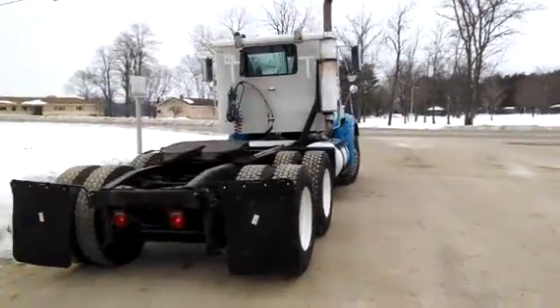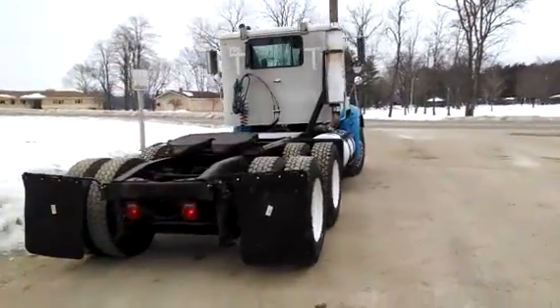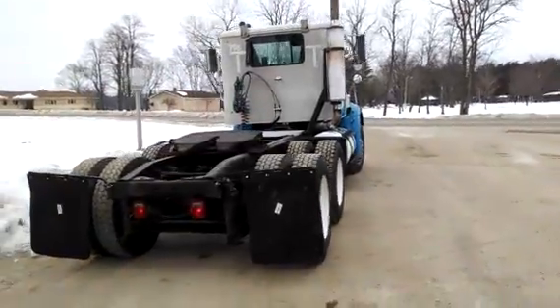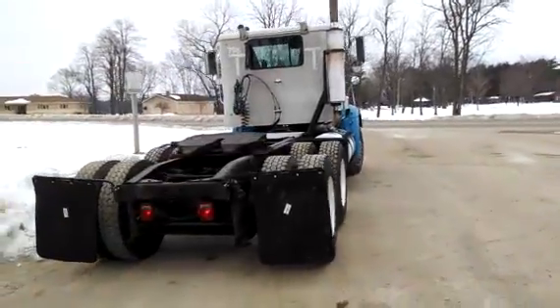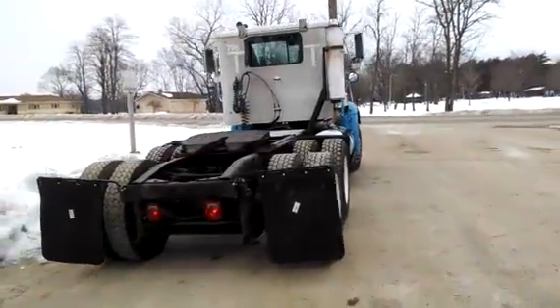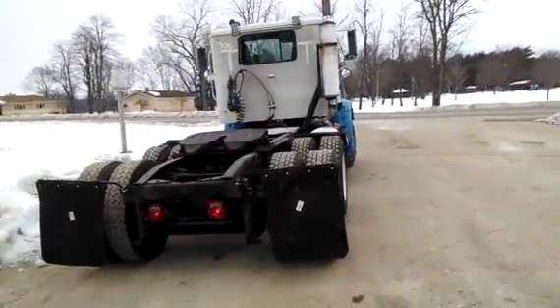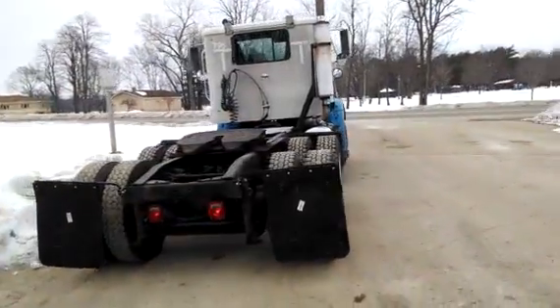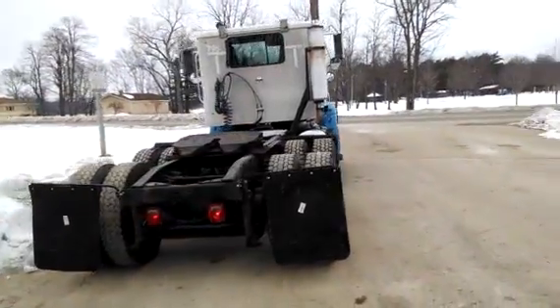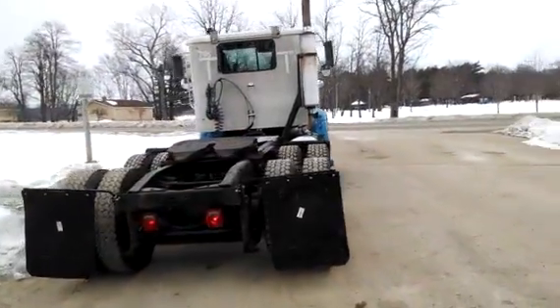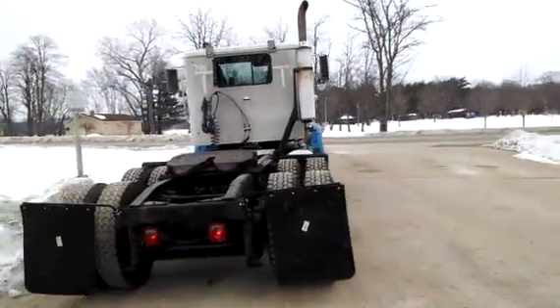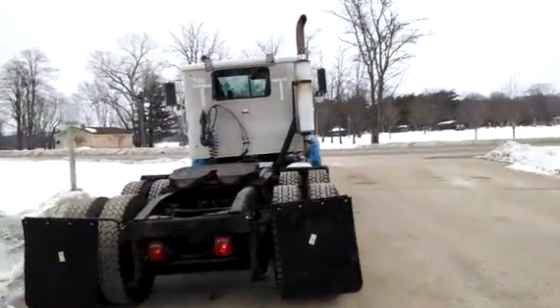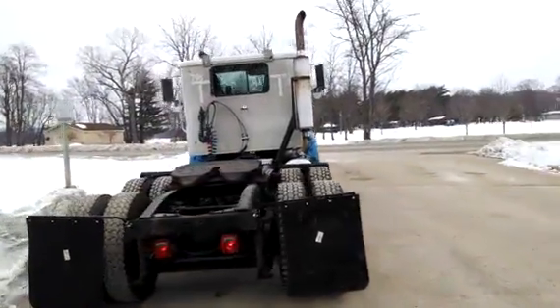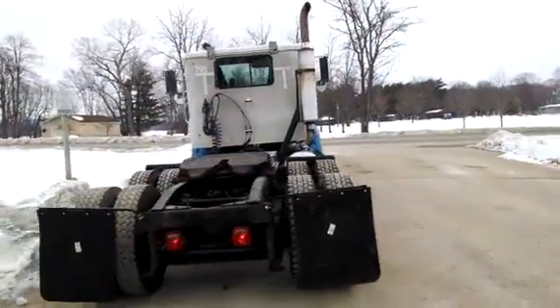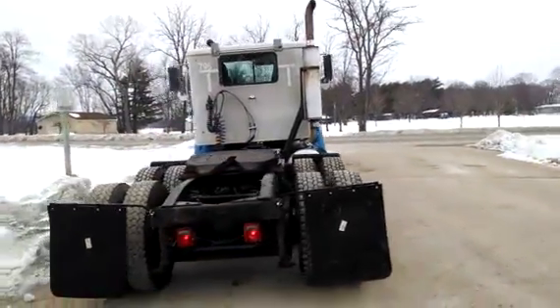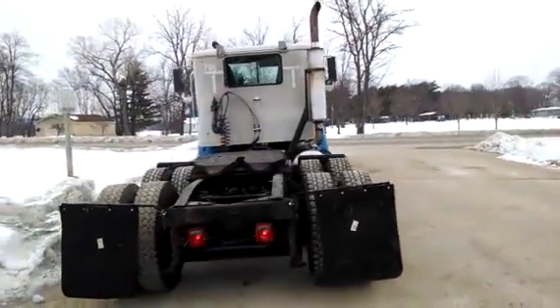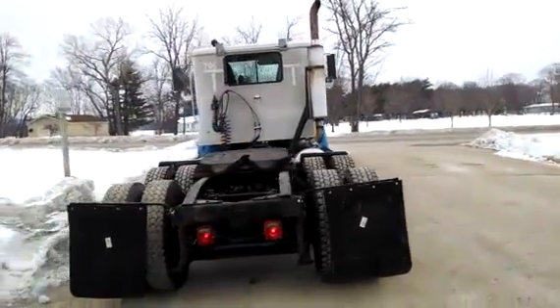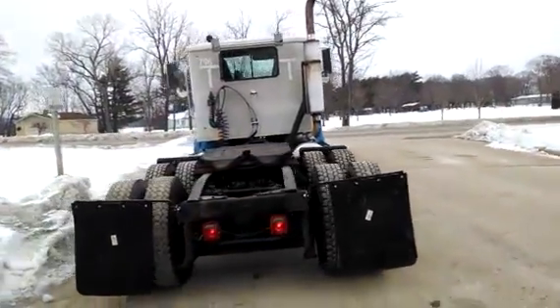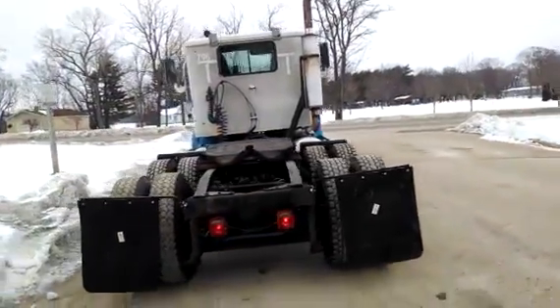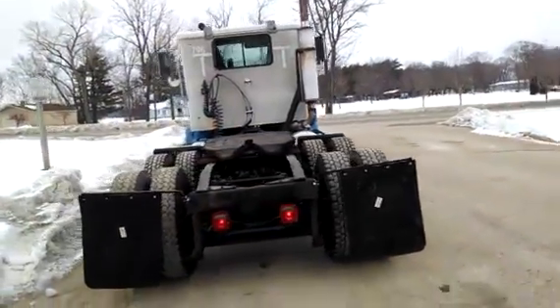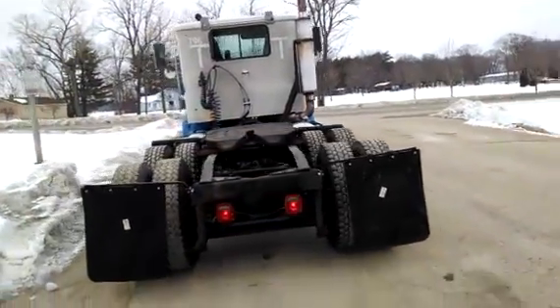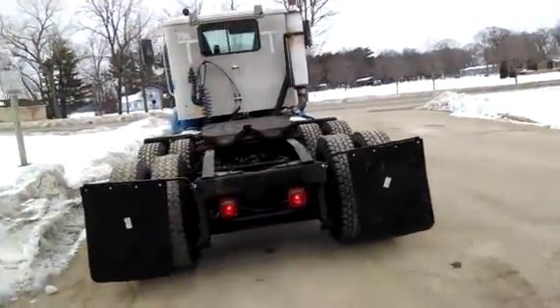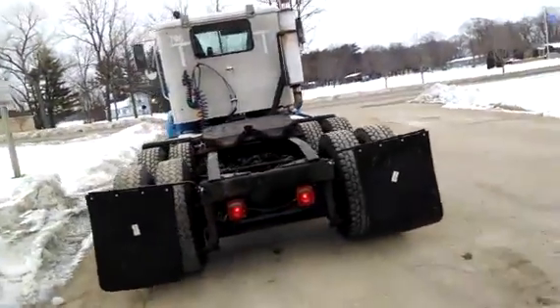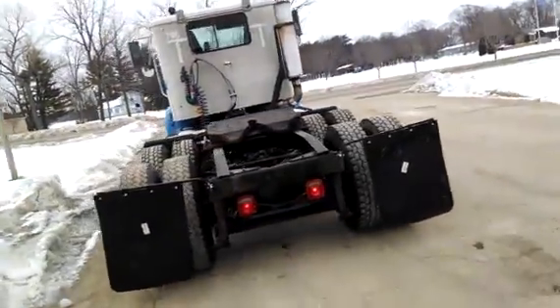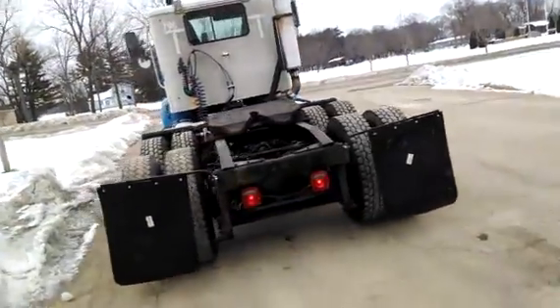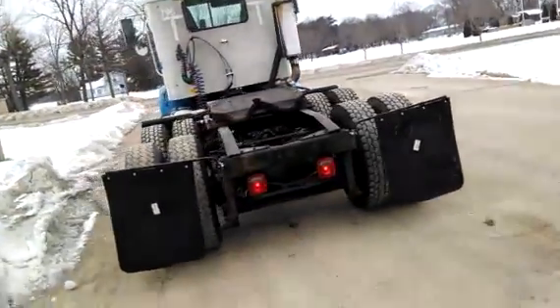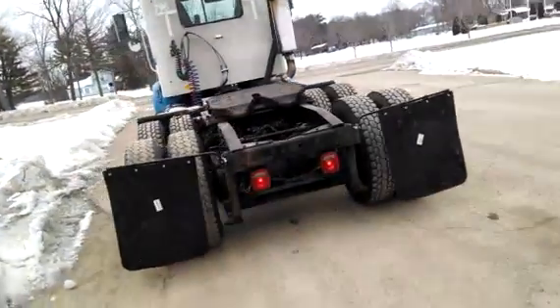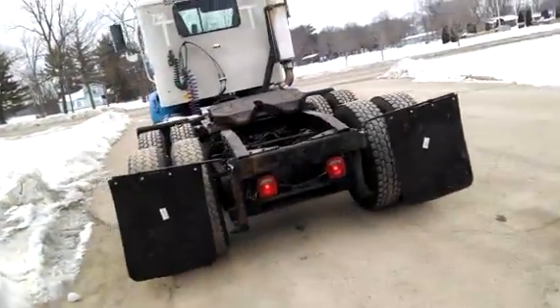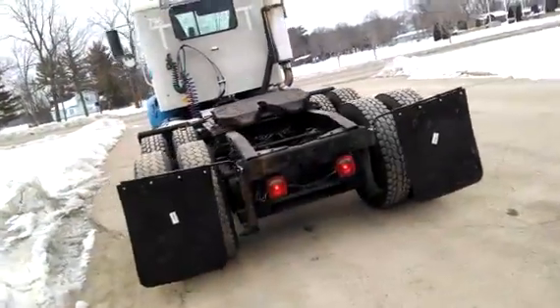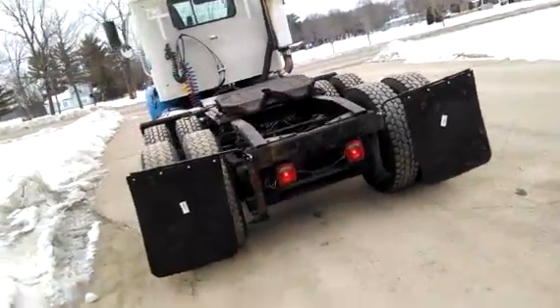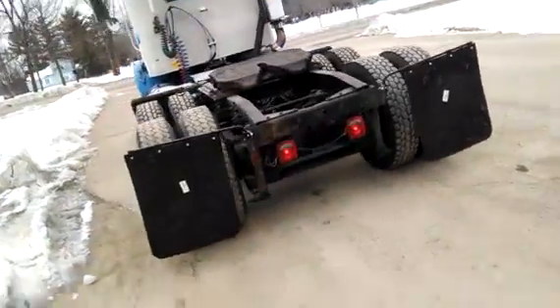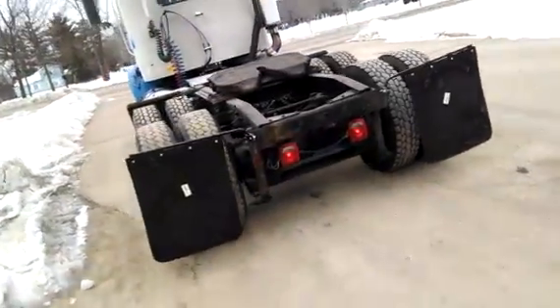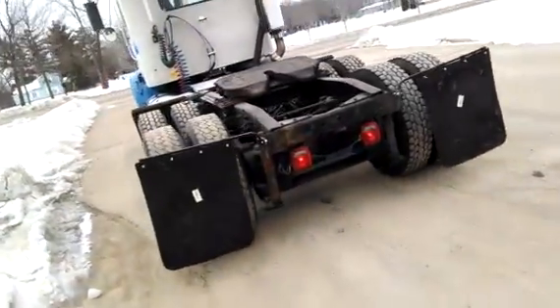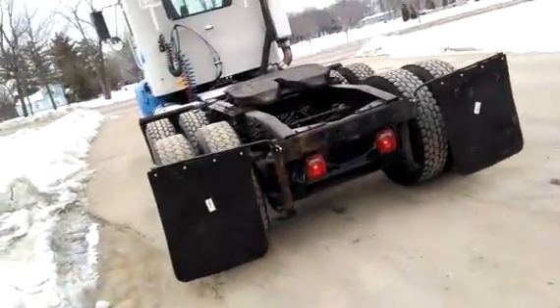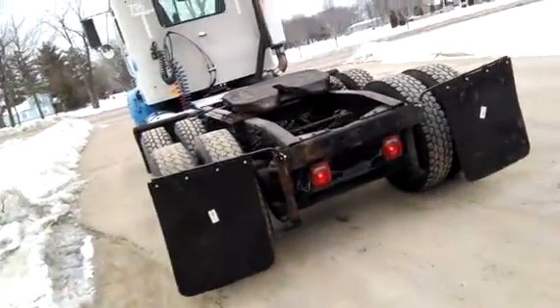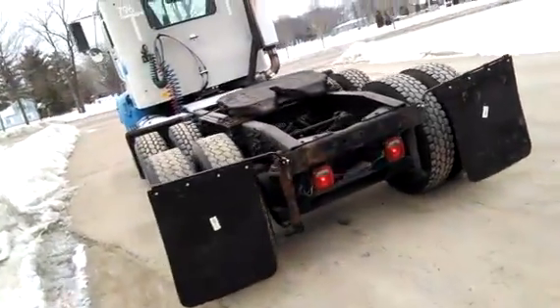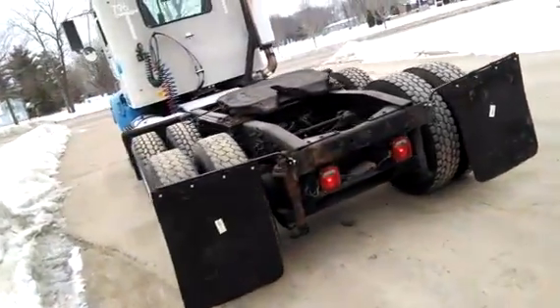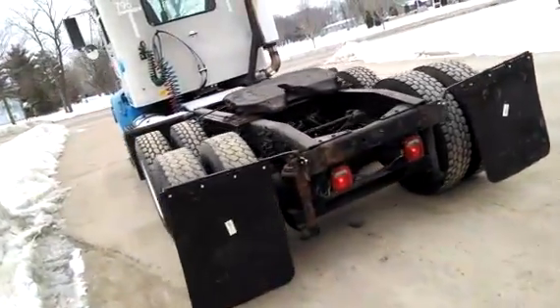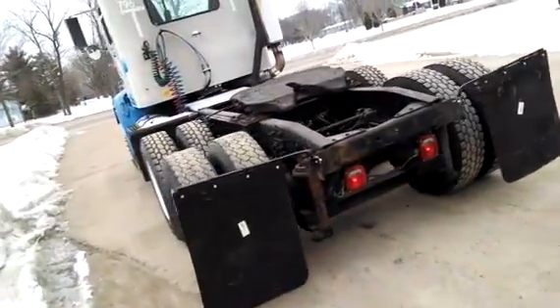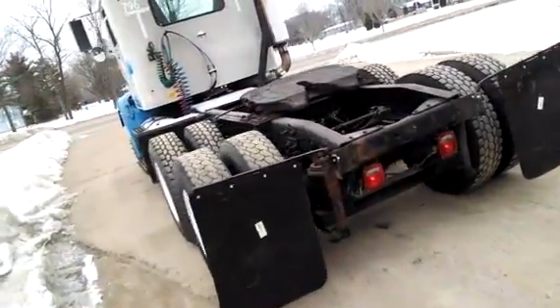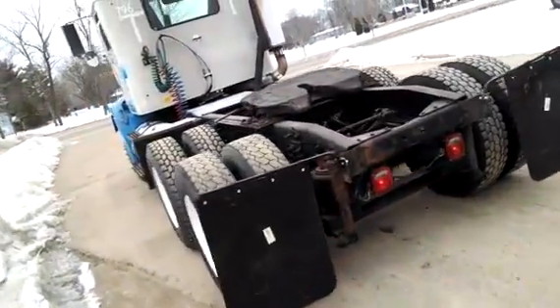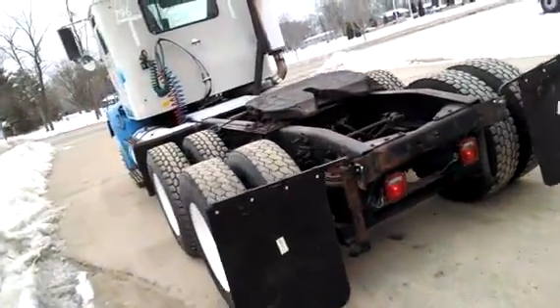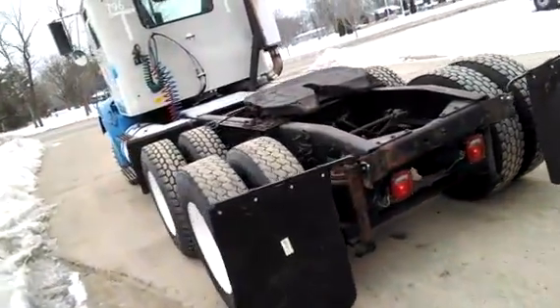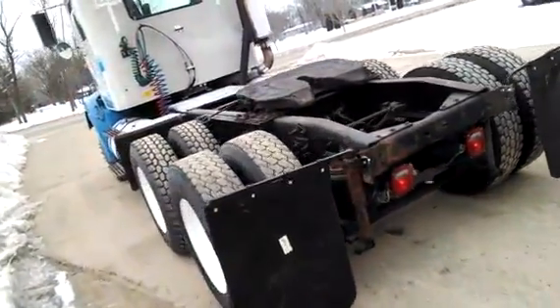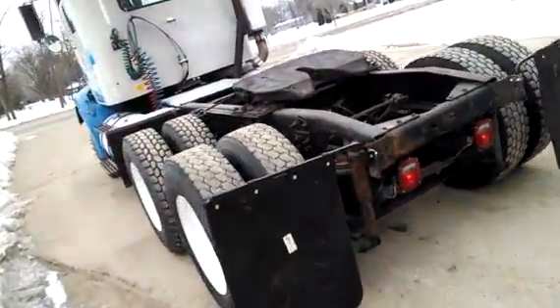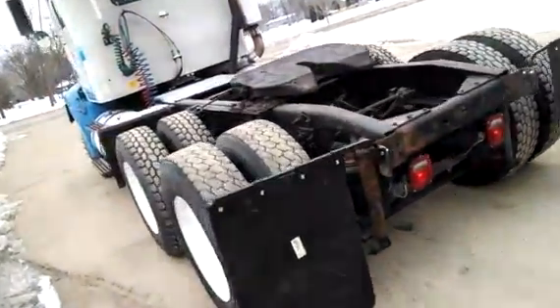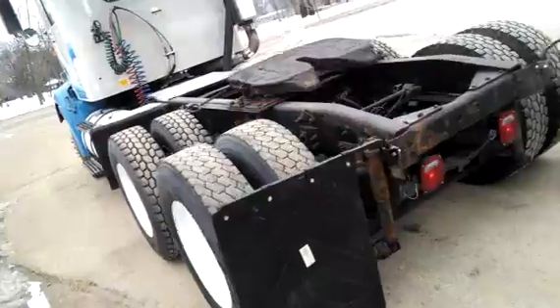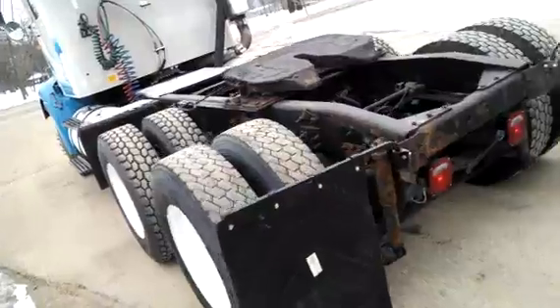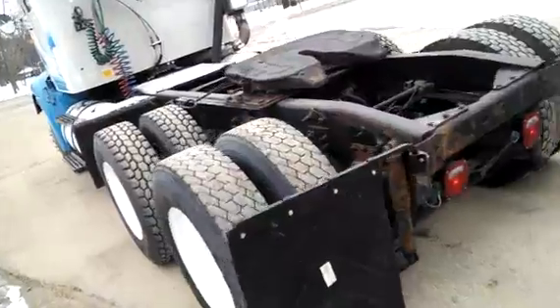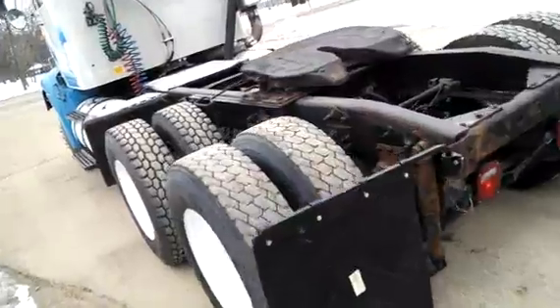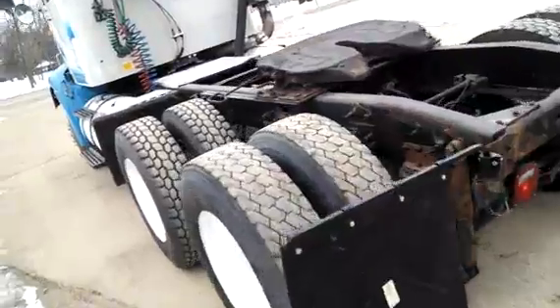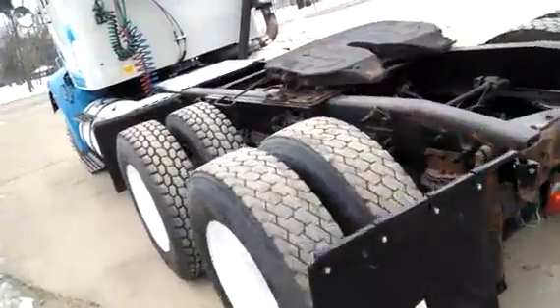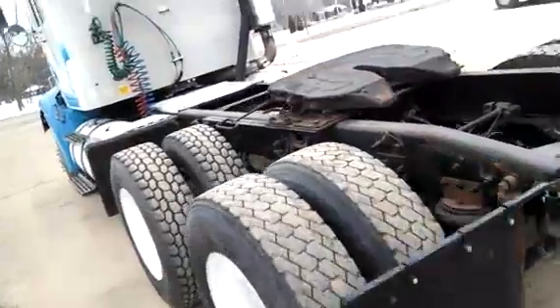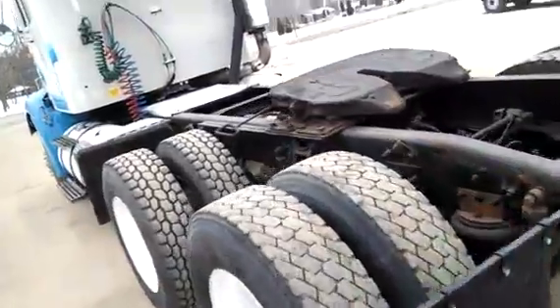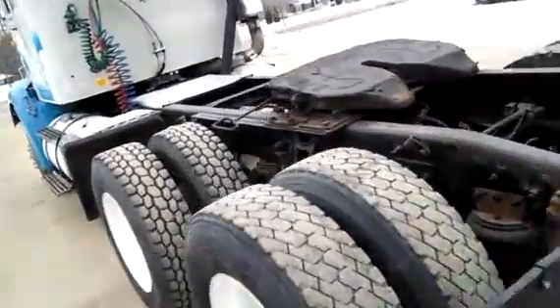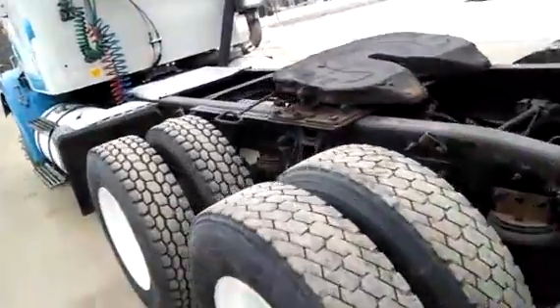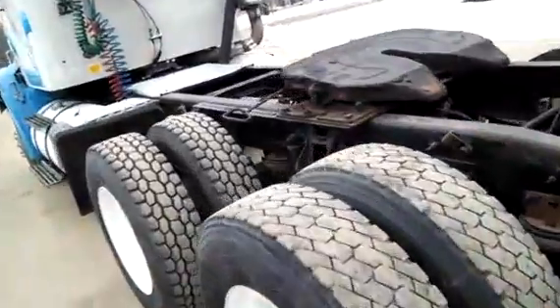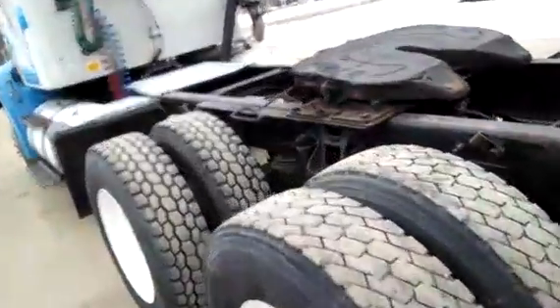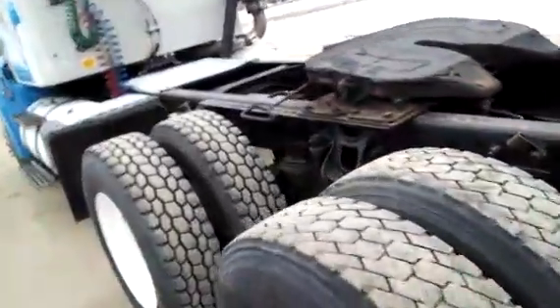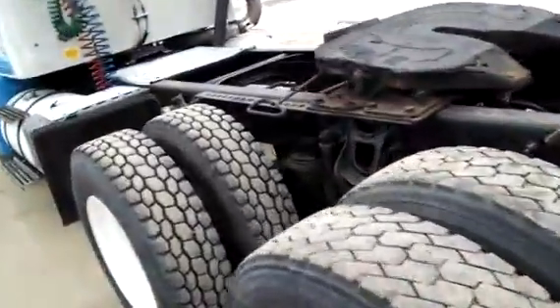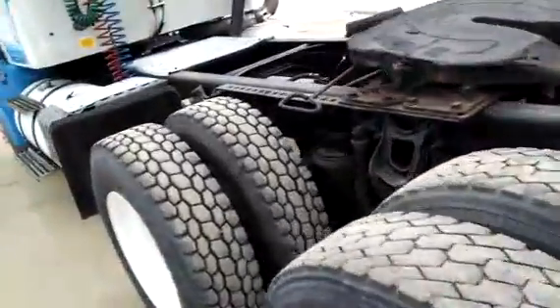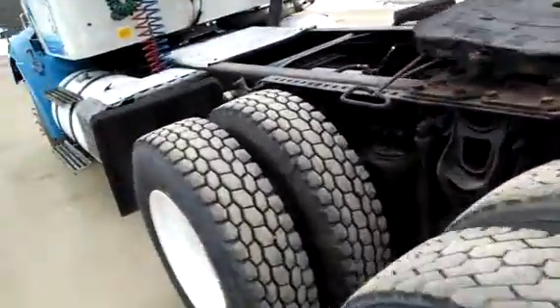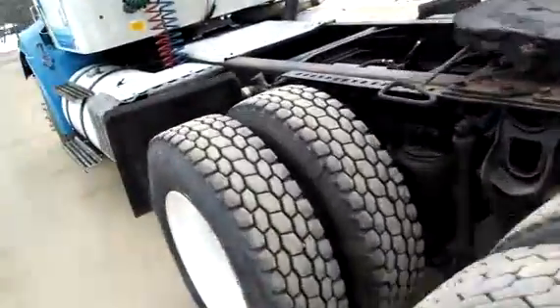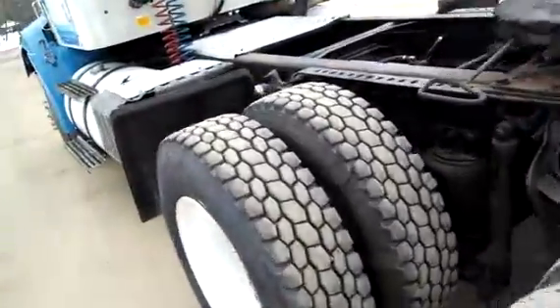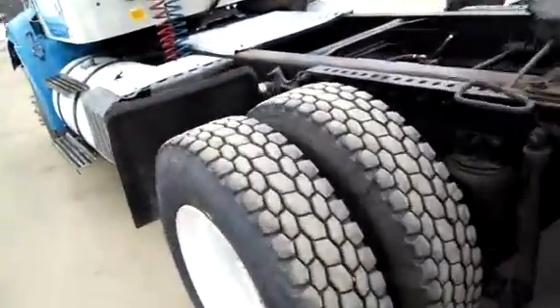Pretty decent rubber on it, you can see the video of it. We've got to clean it up a little bit at the back of that cab — it's a little bit dirty, but this will come off.